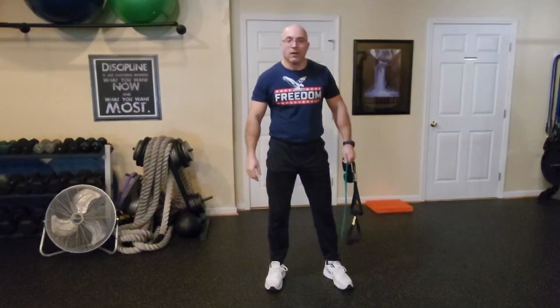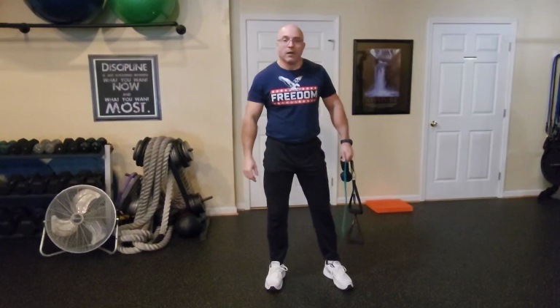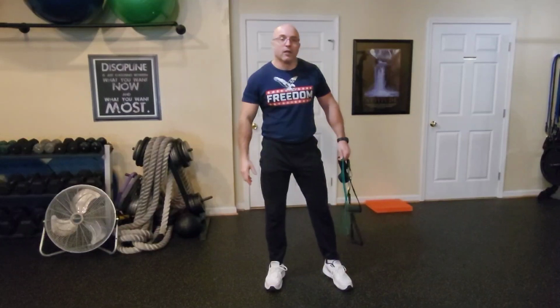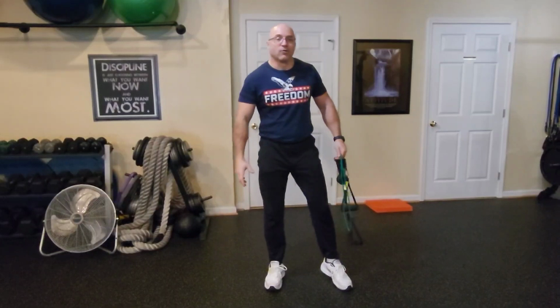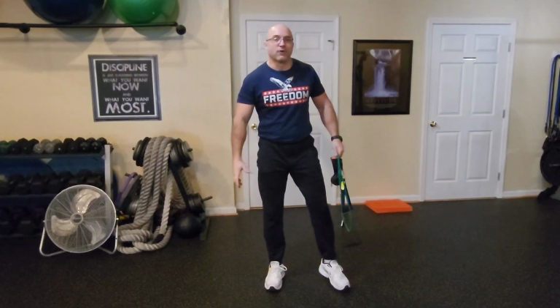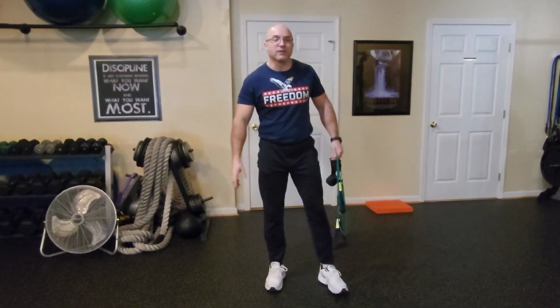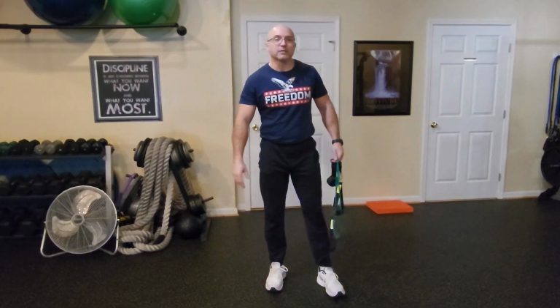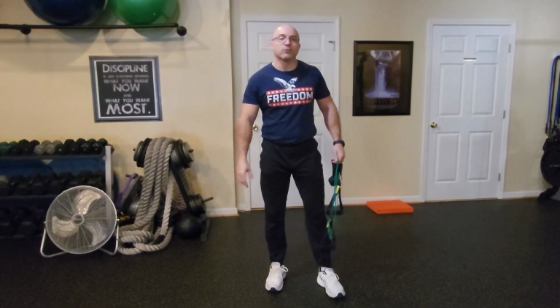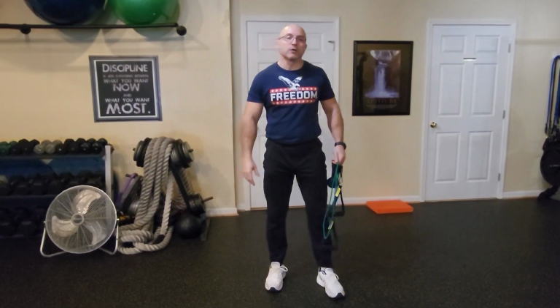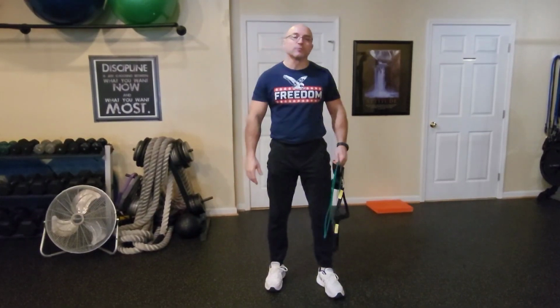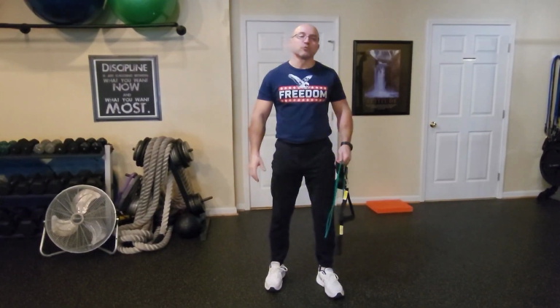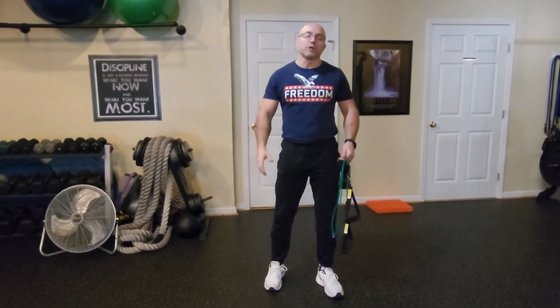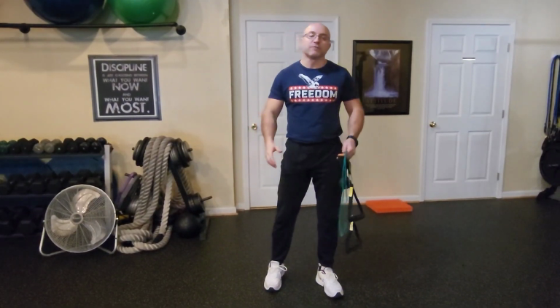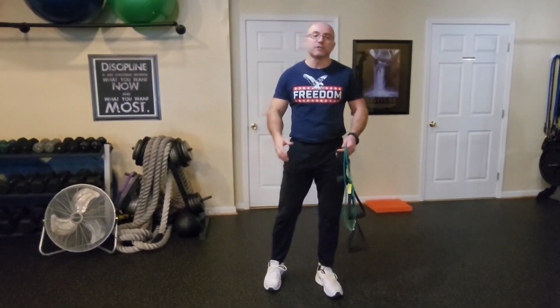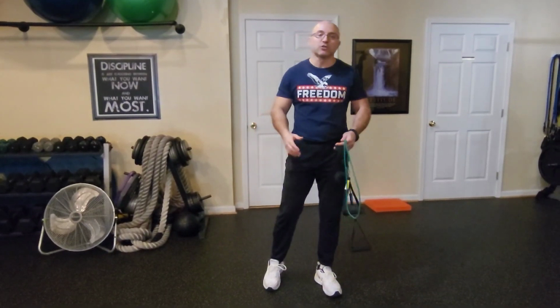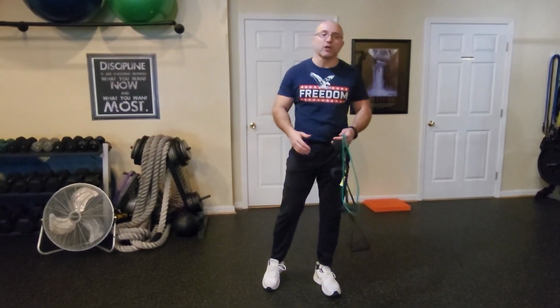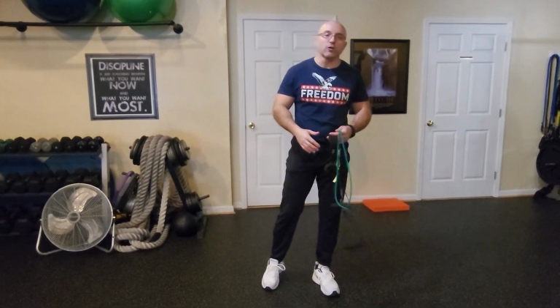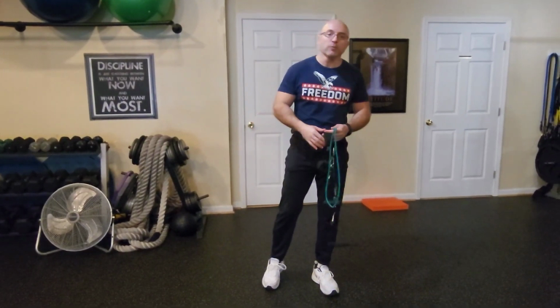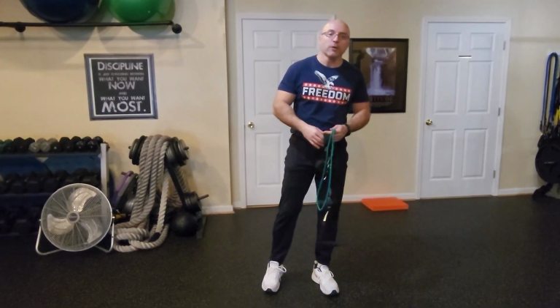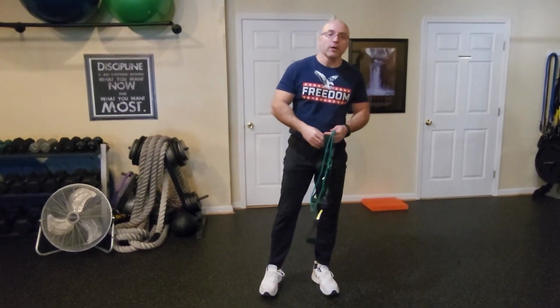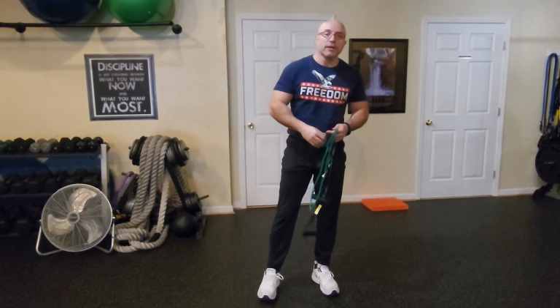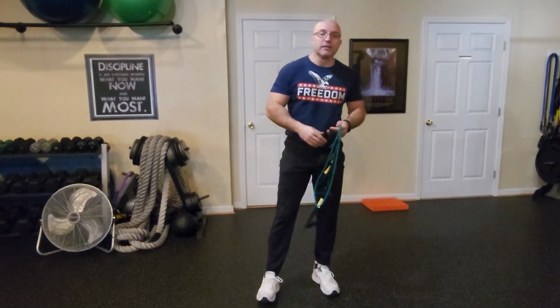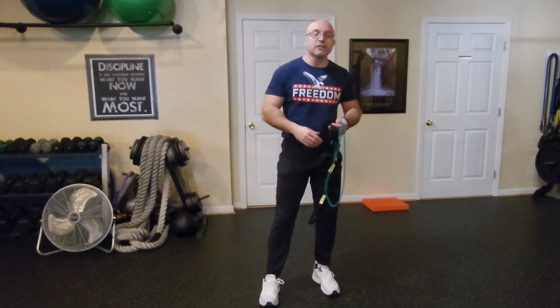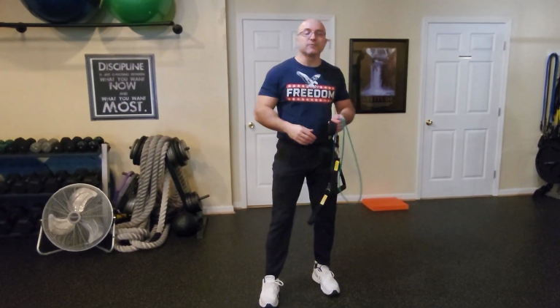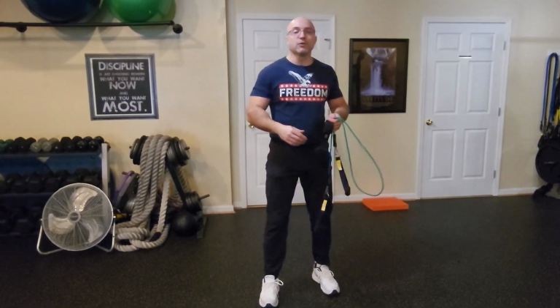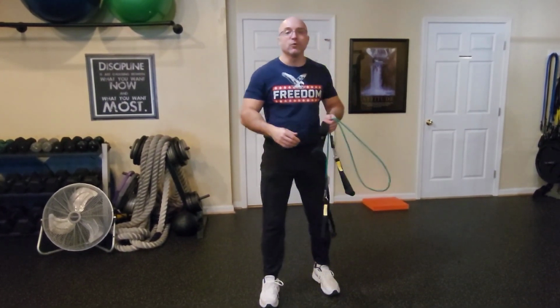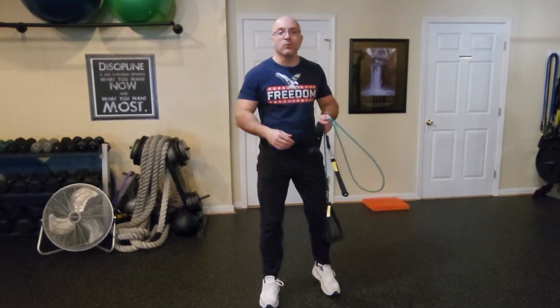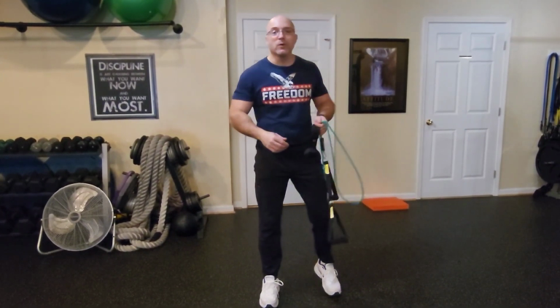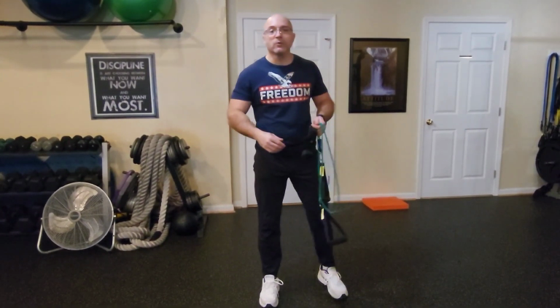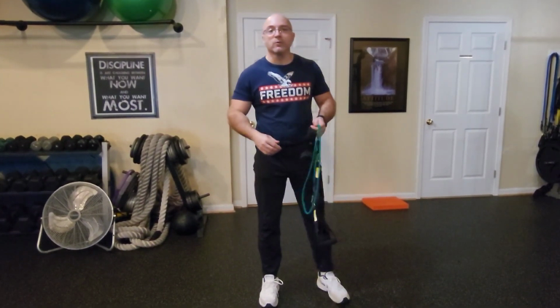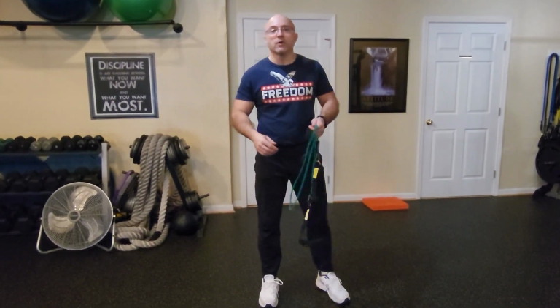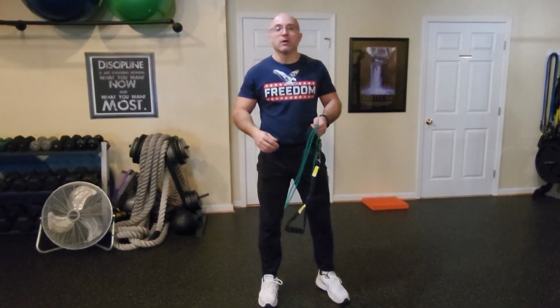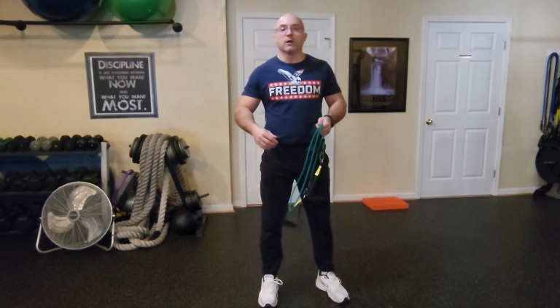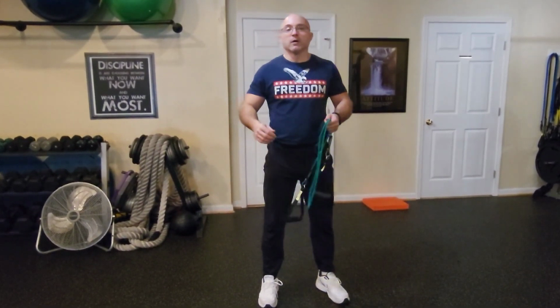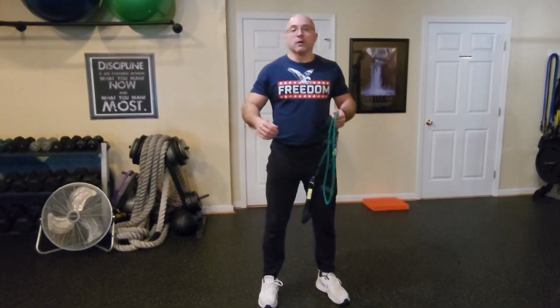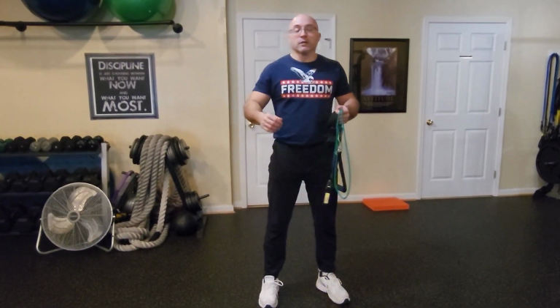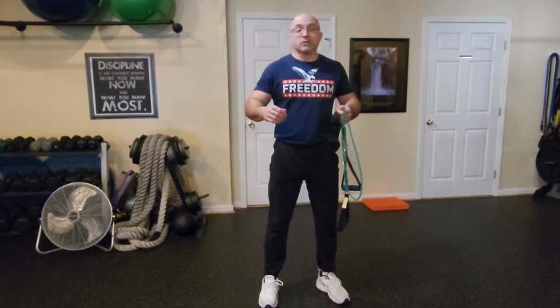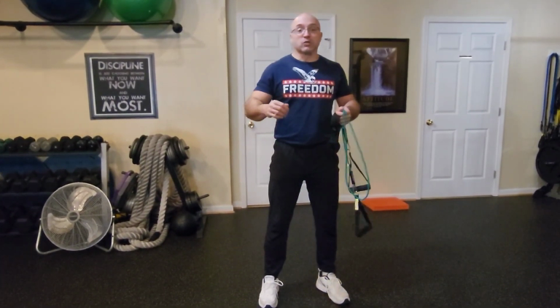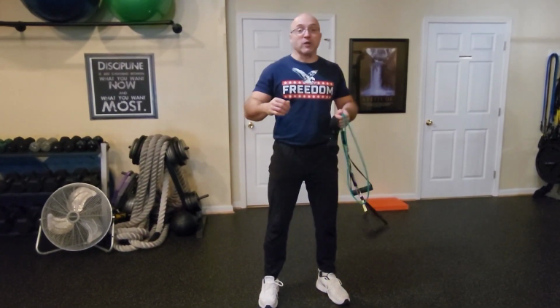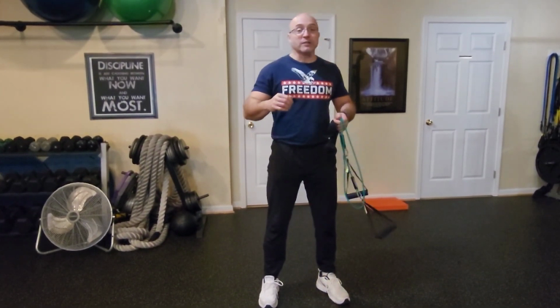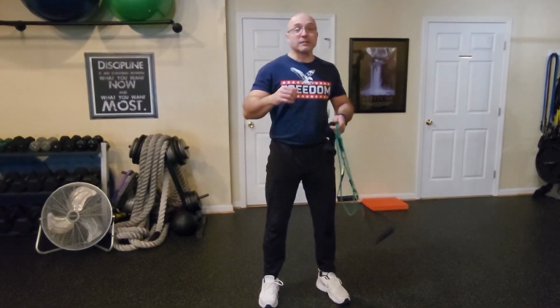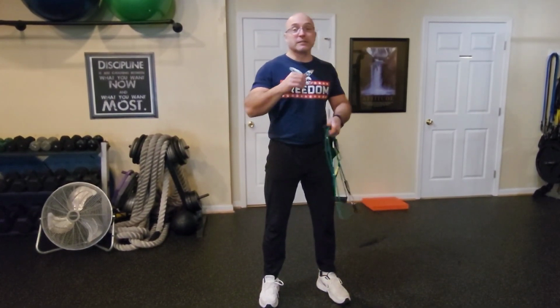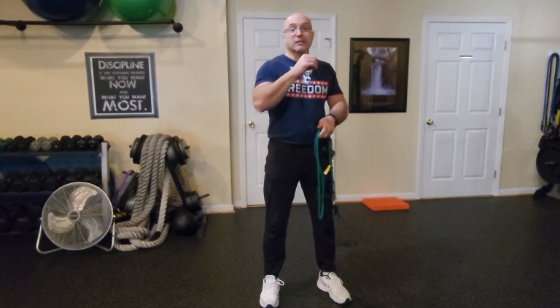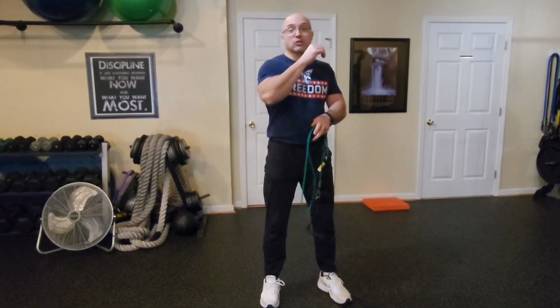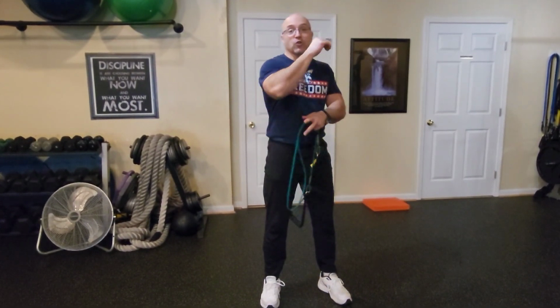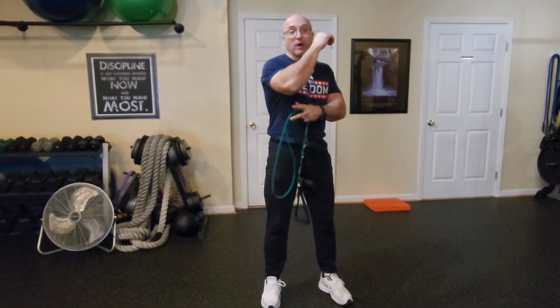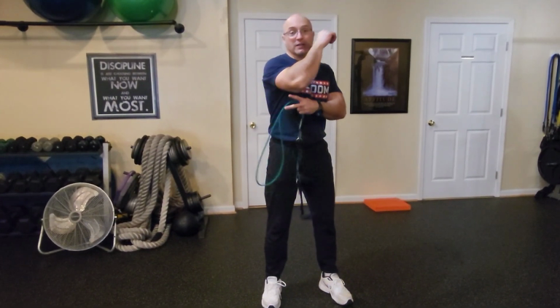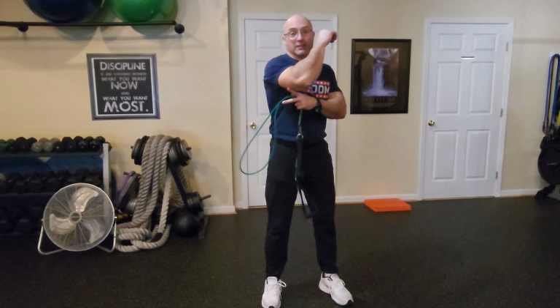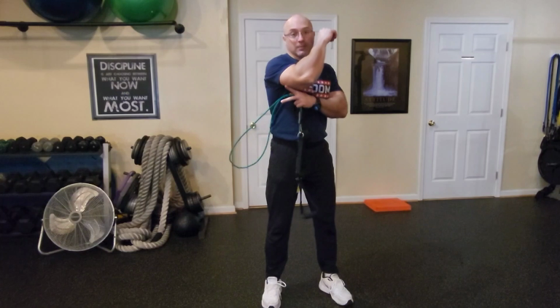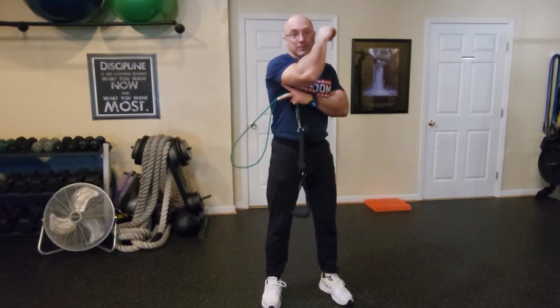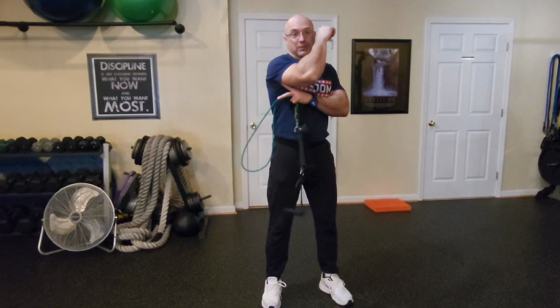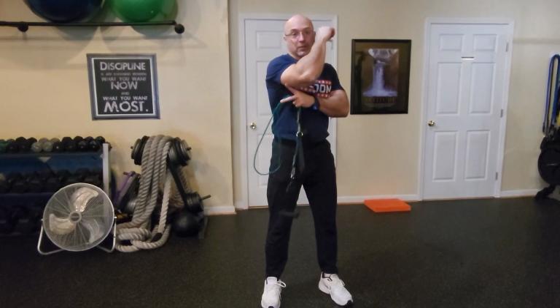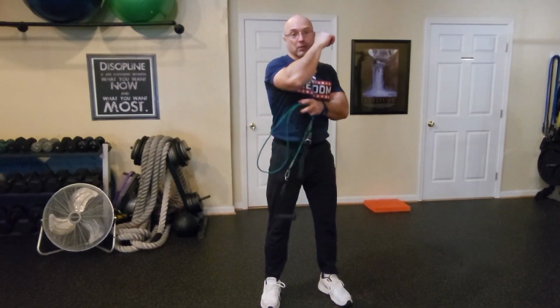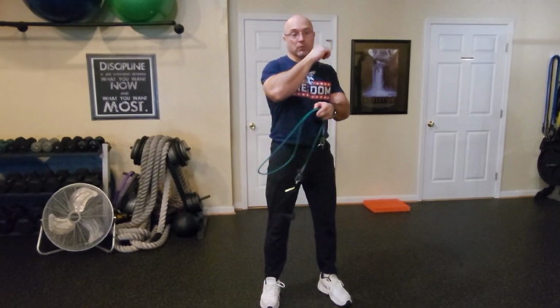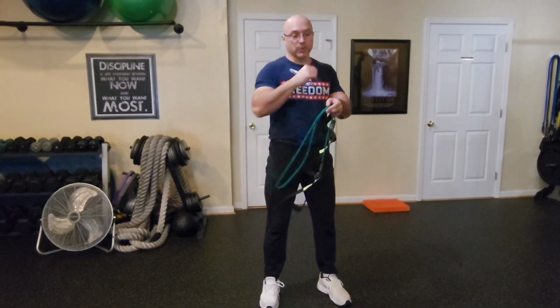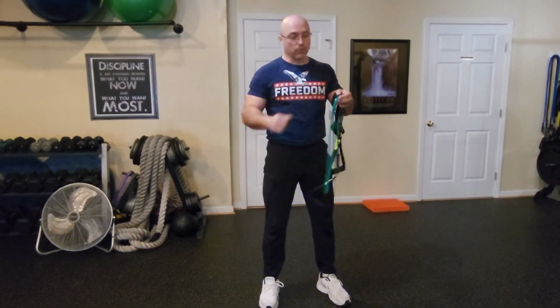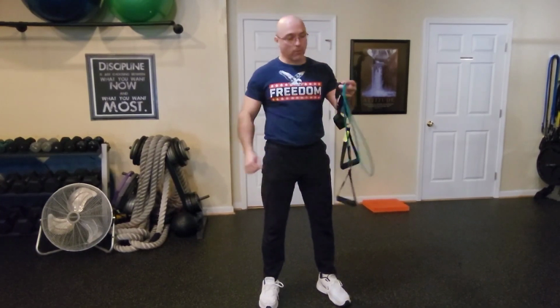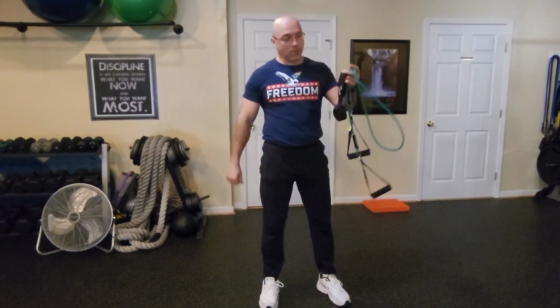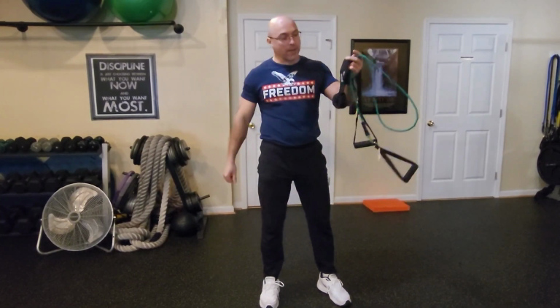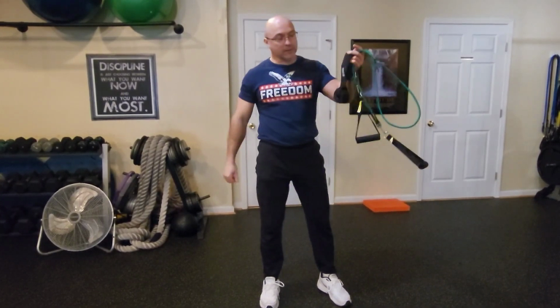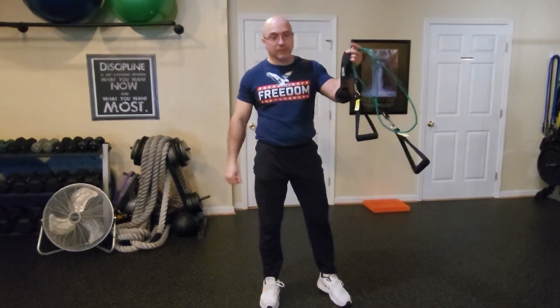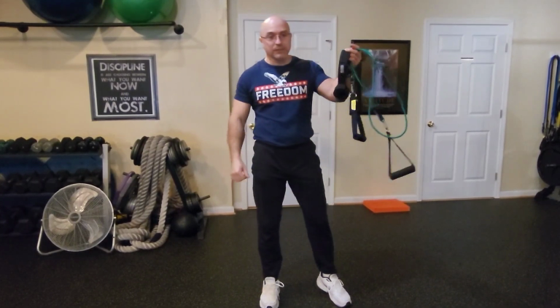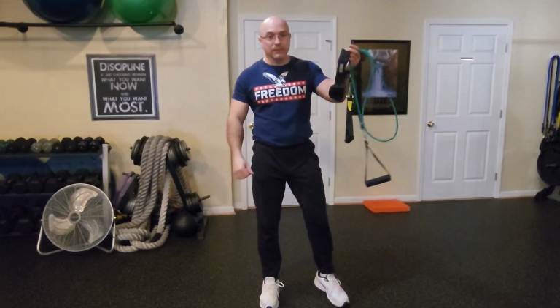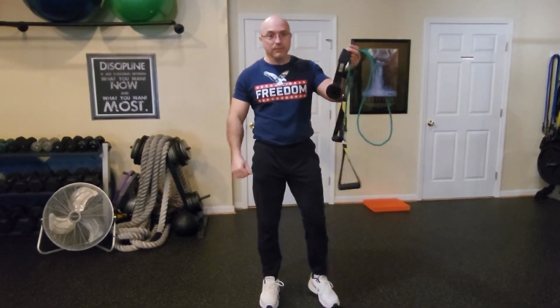Hello friends, welcome to my fitness channel. In this video we'll strengthen the triceps with the rubber band system.